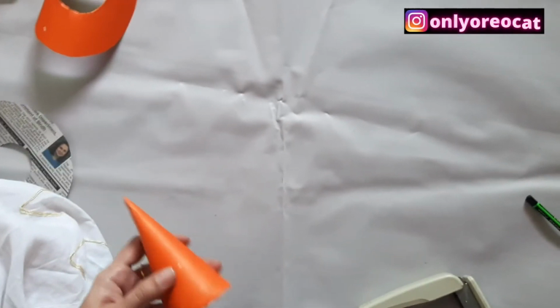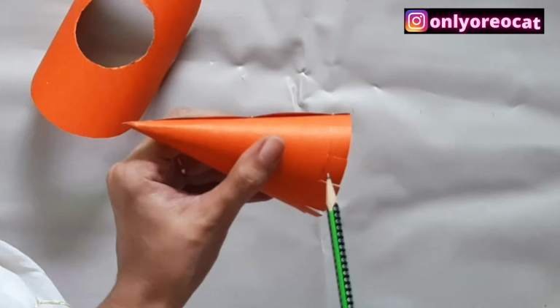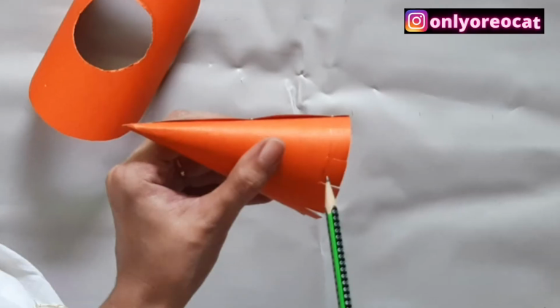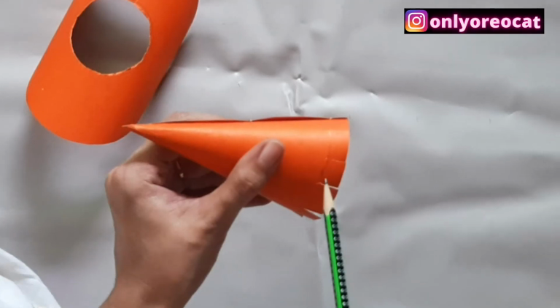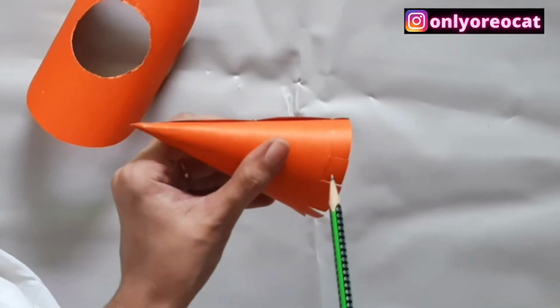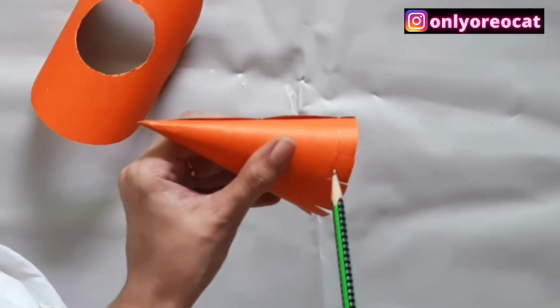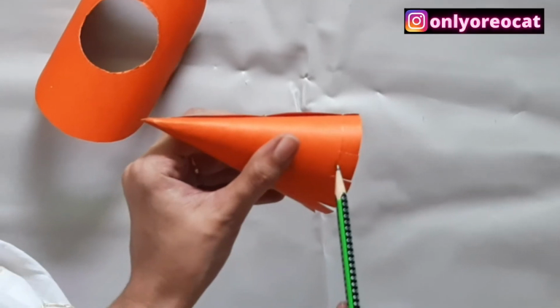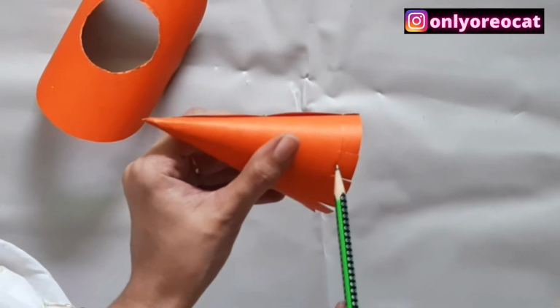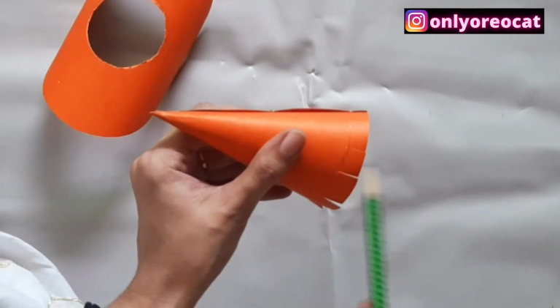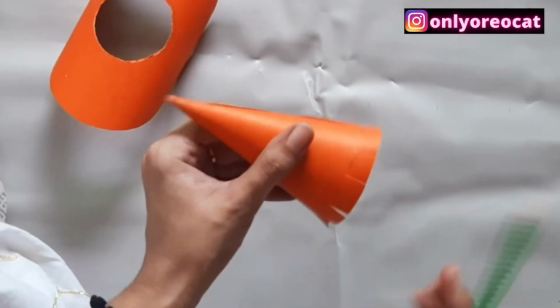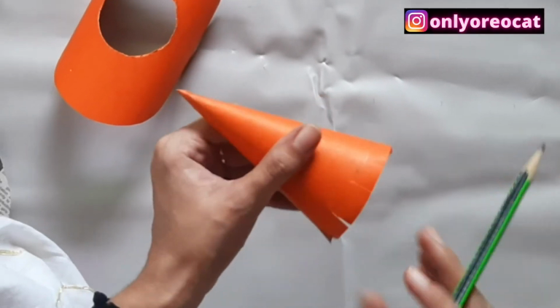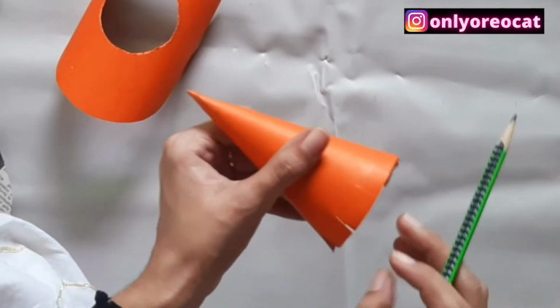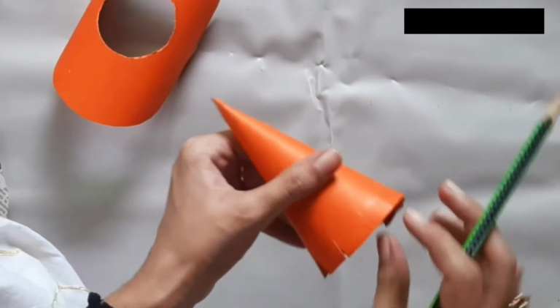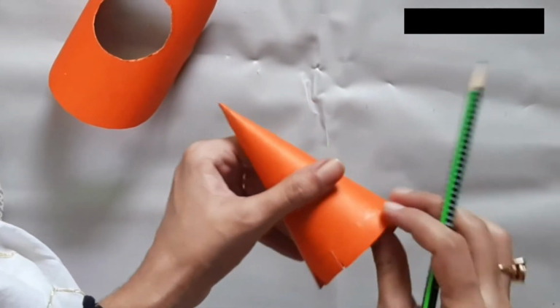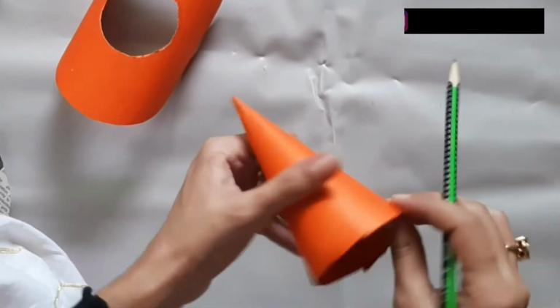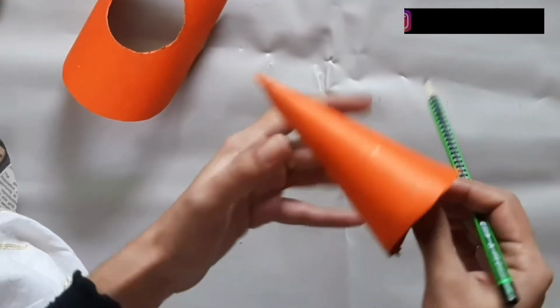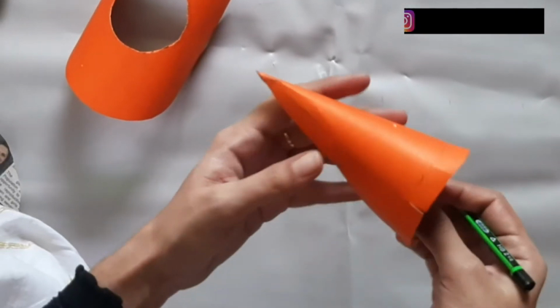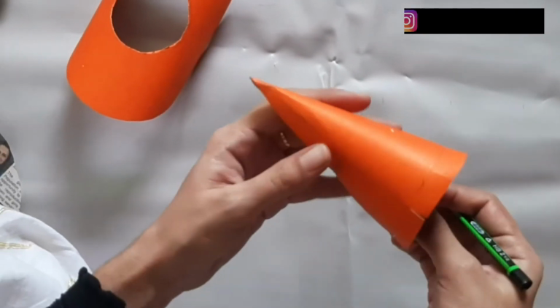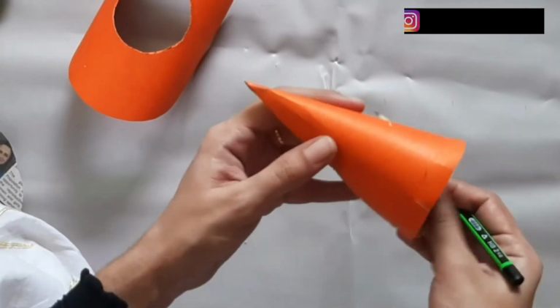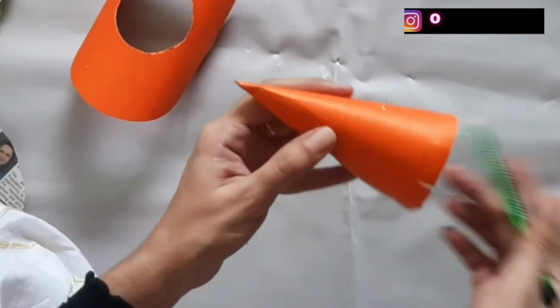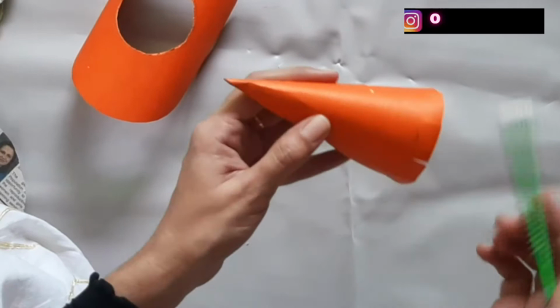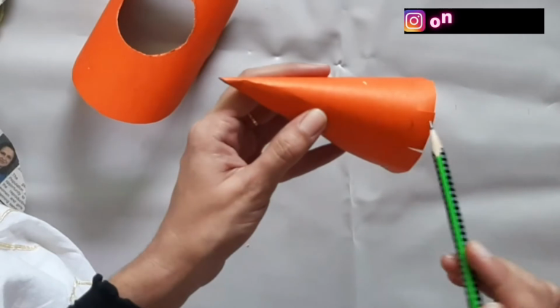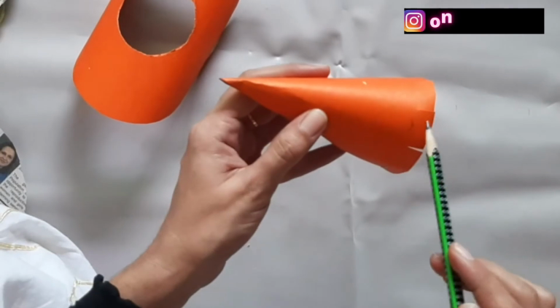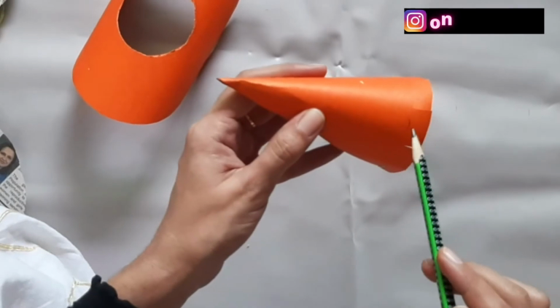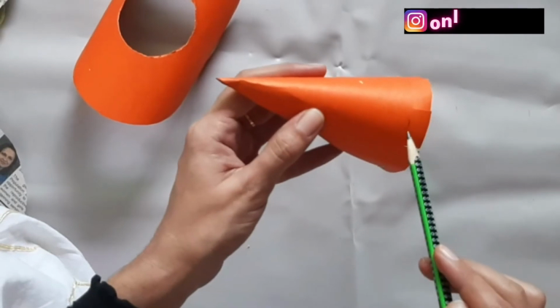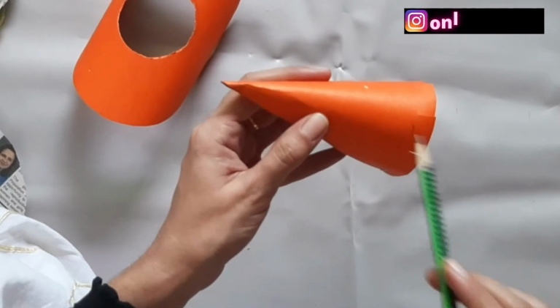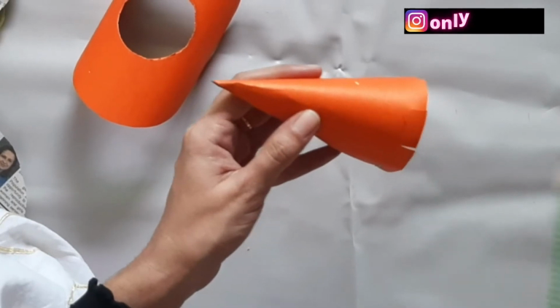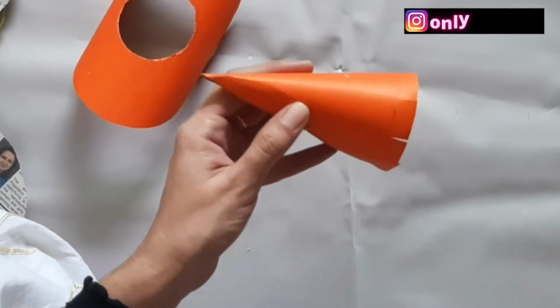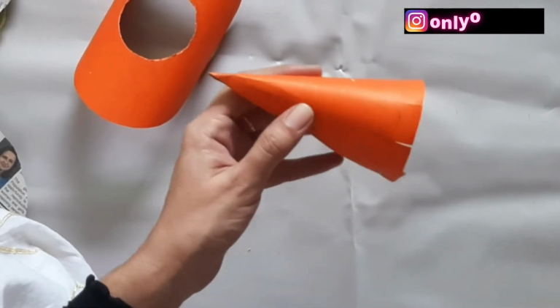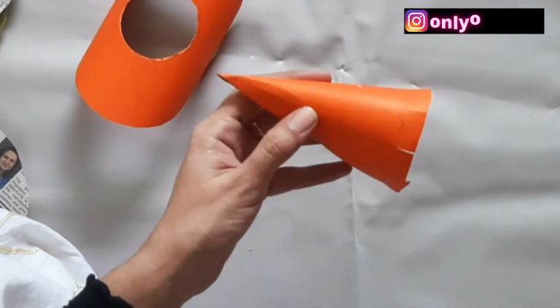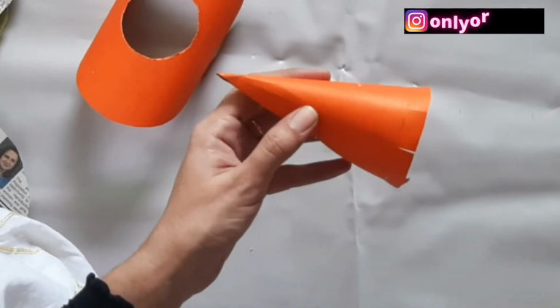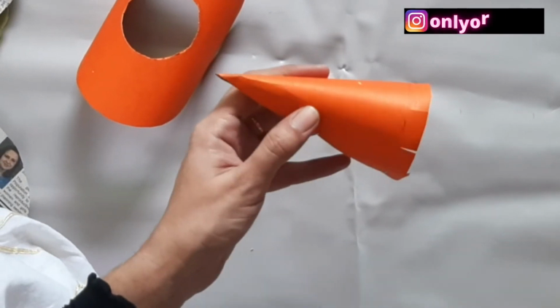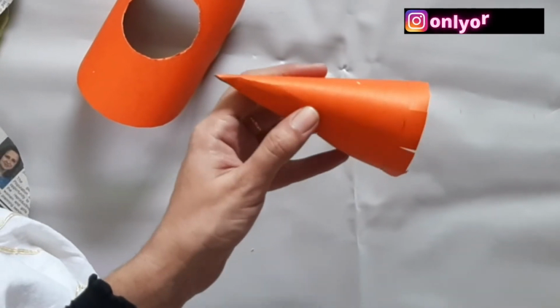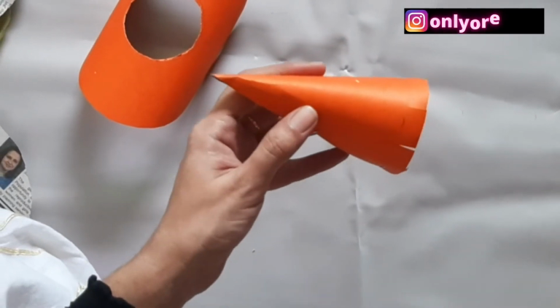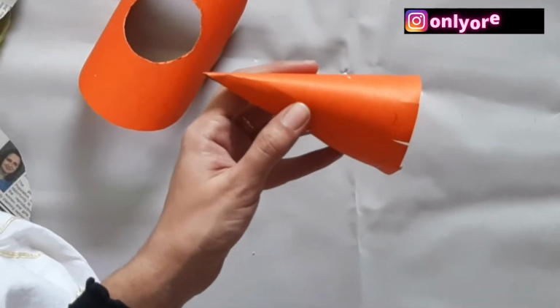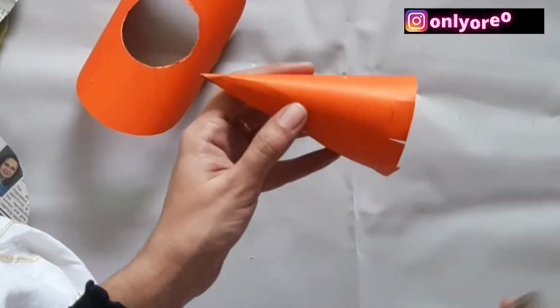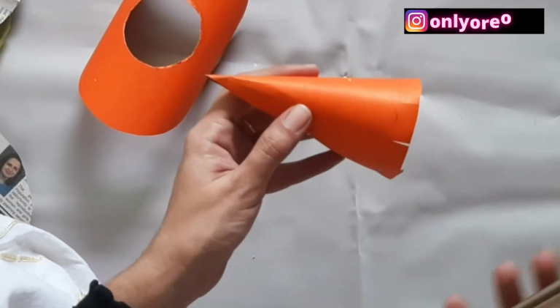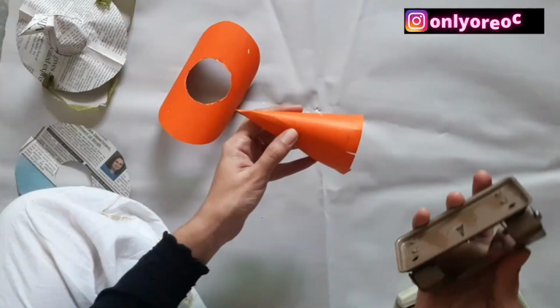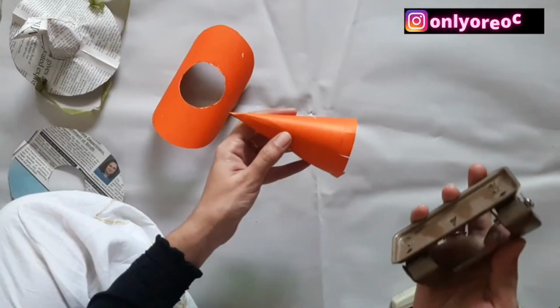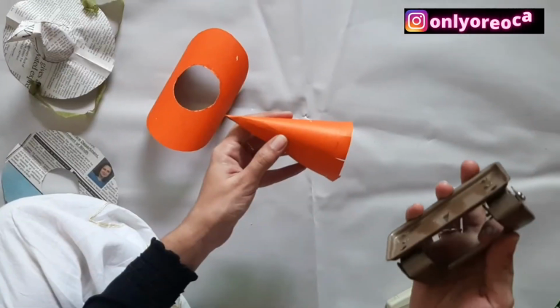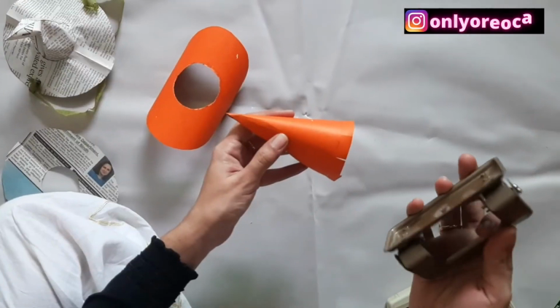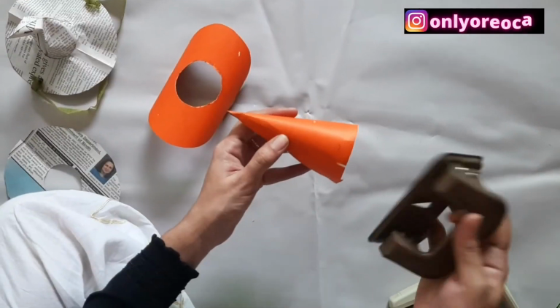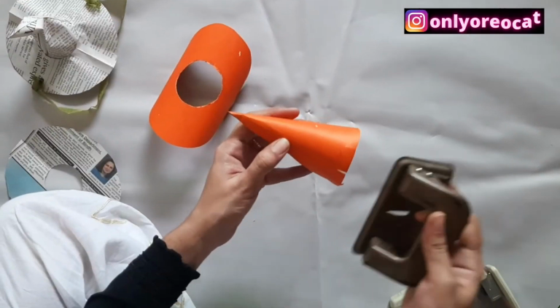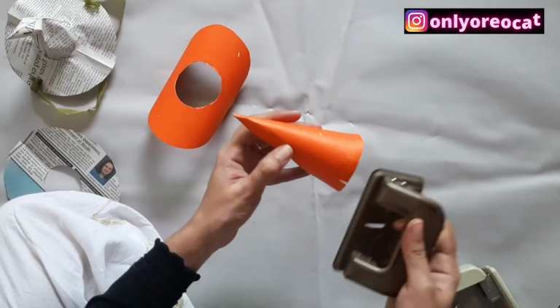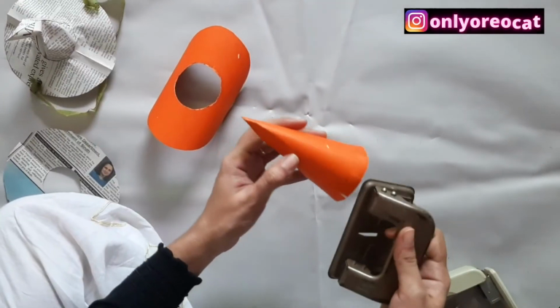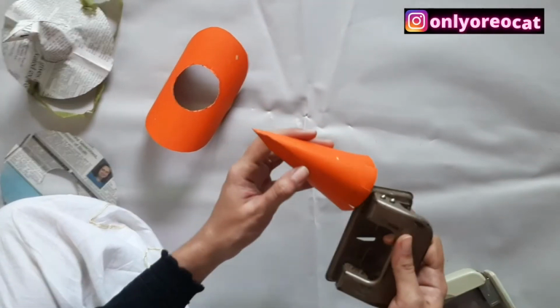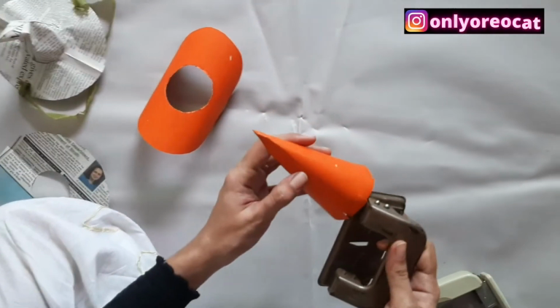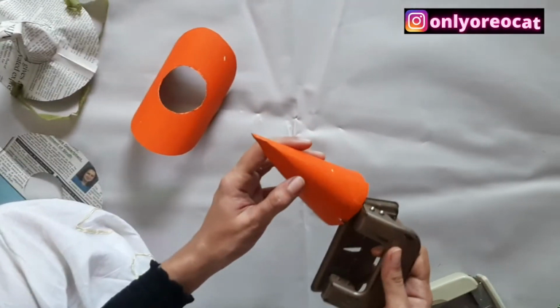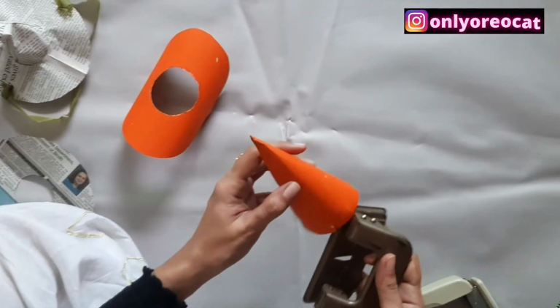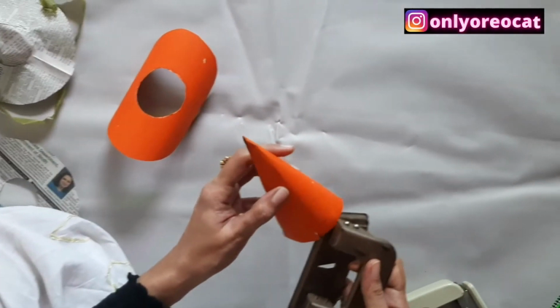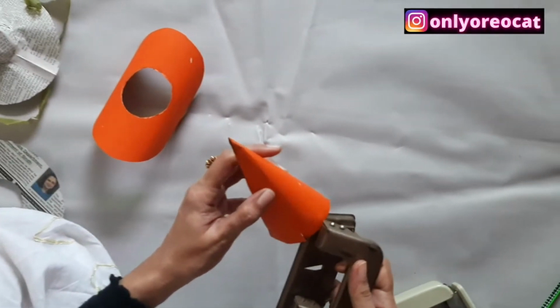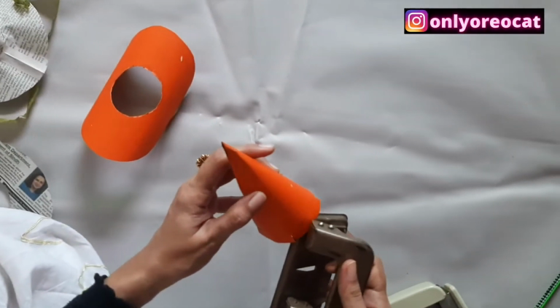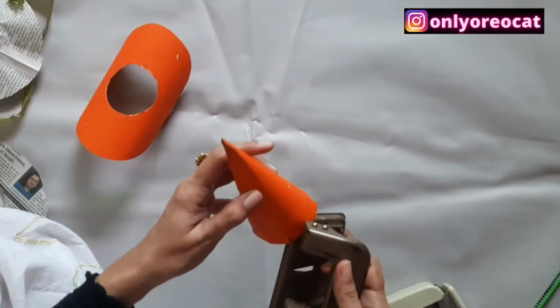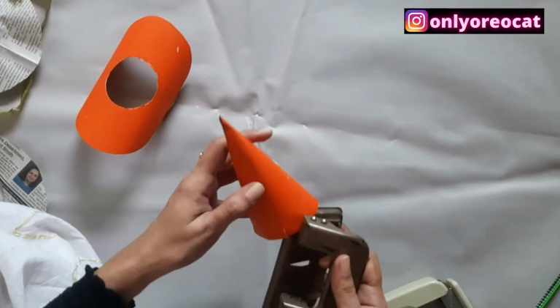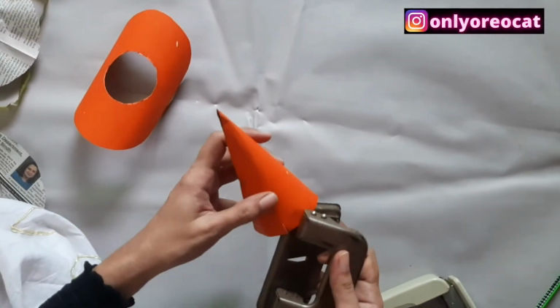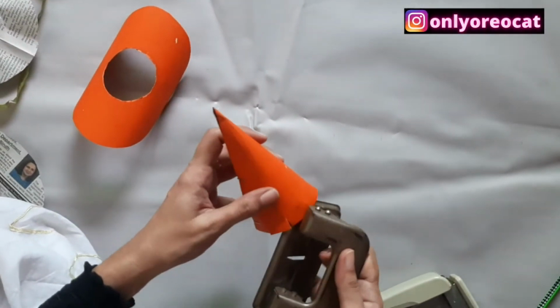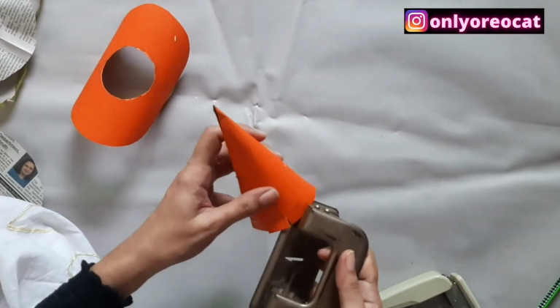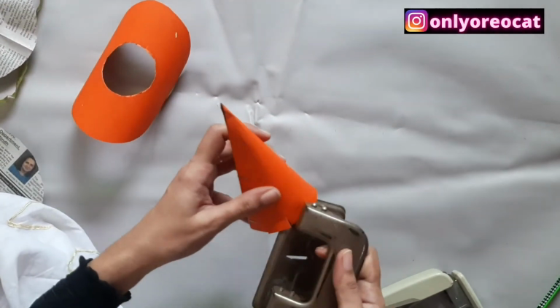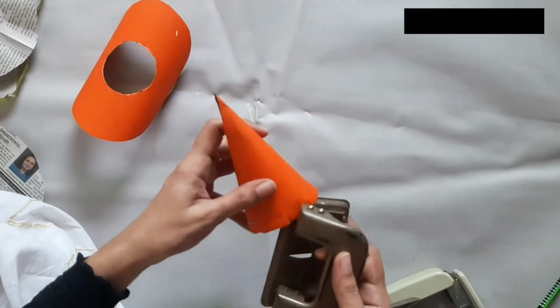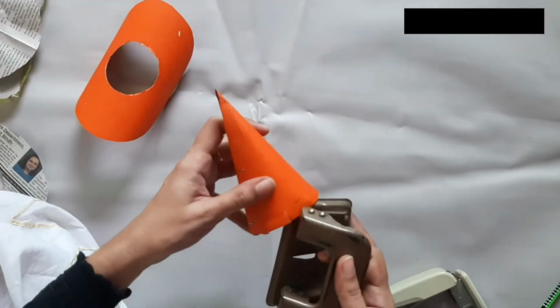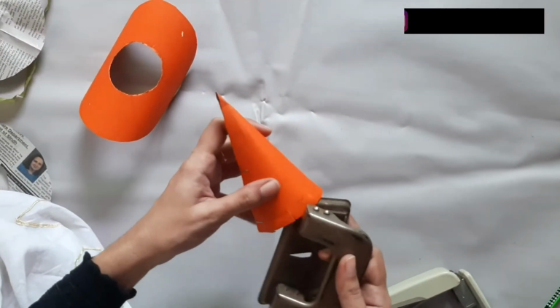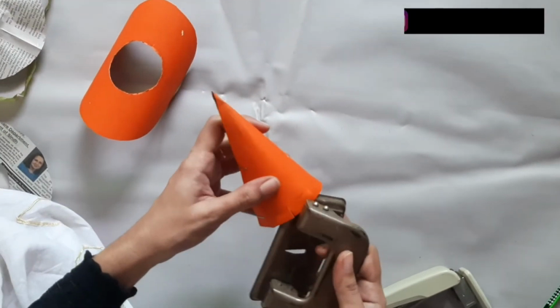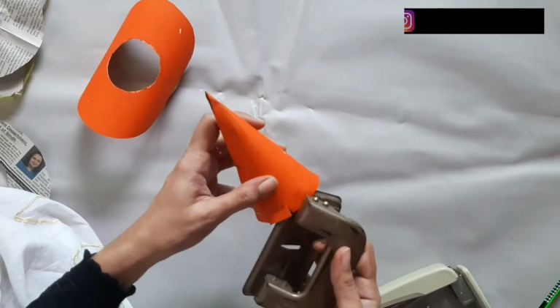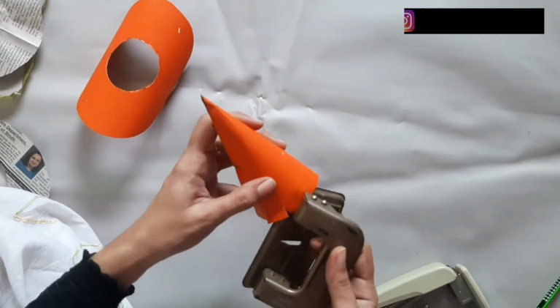Now at both sides that have been marked earlier, take a hole punch and make a hole on each side.